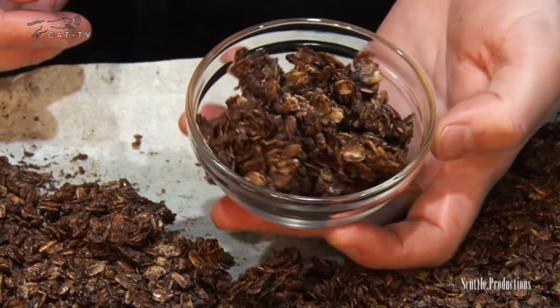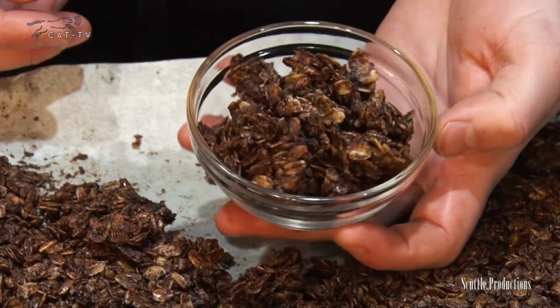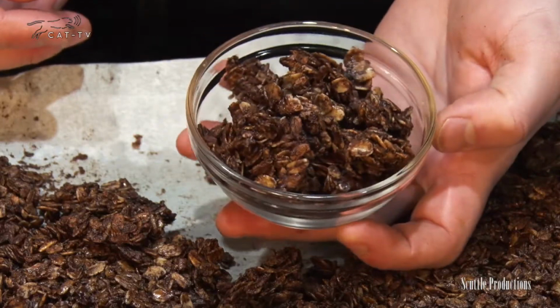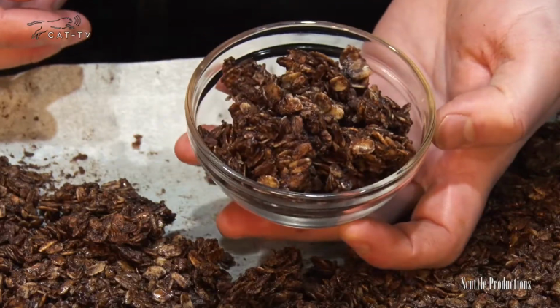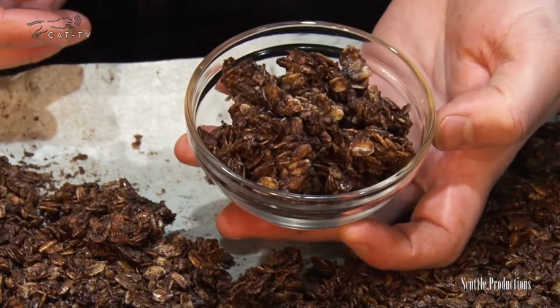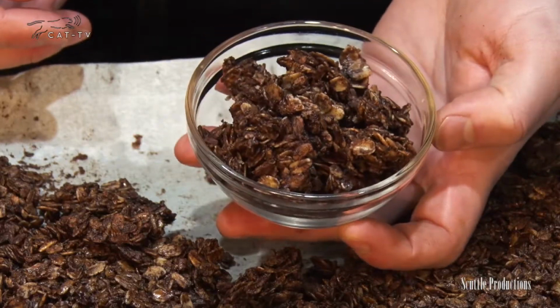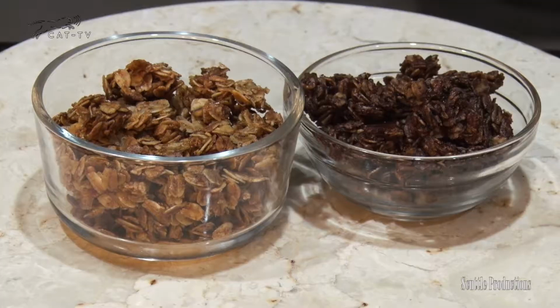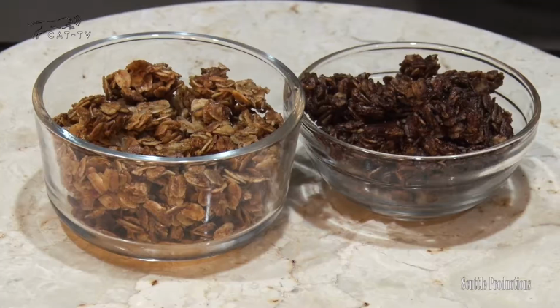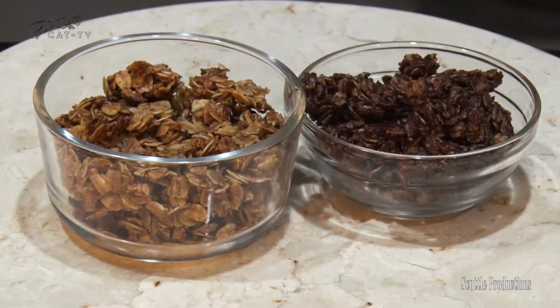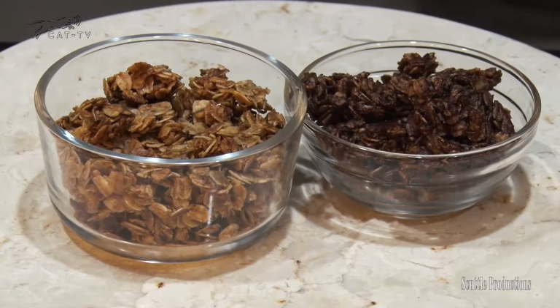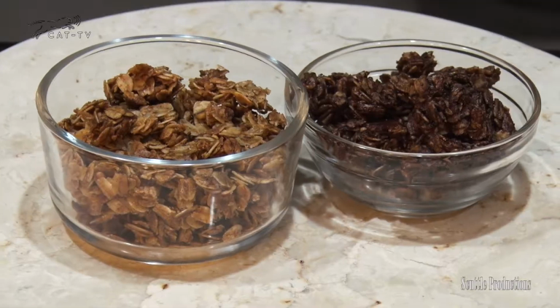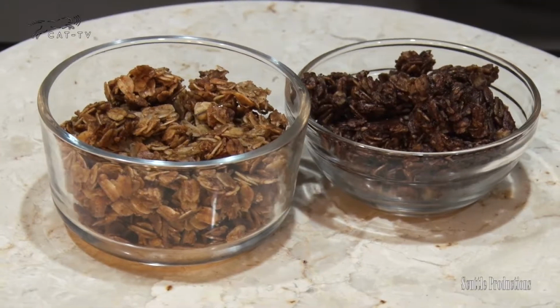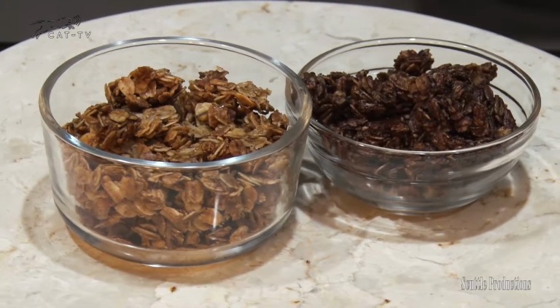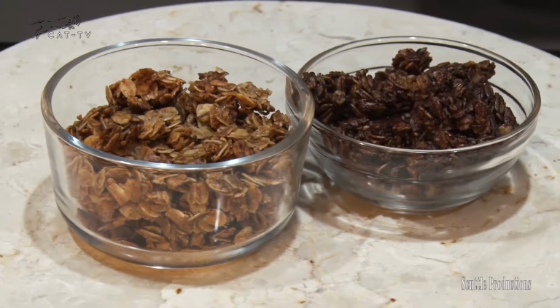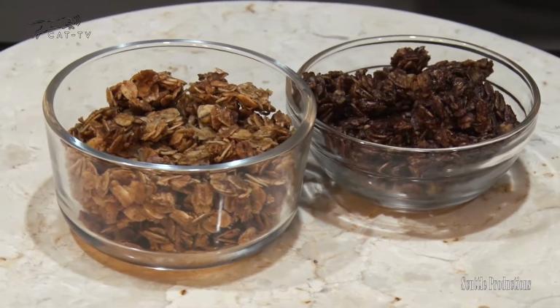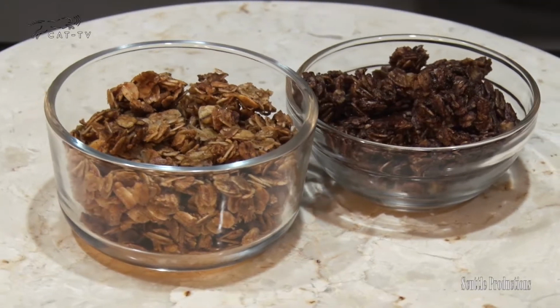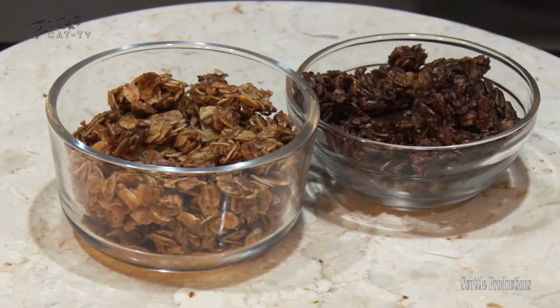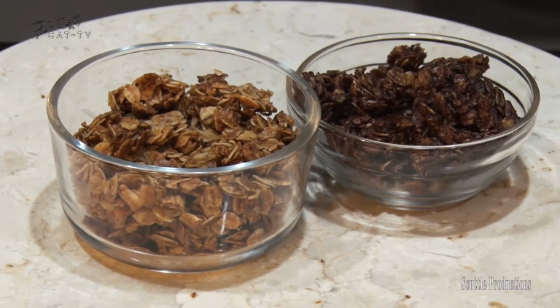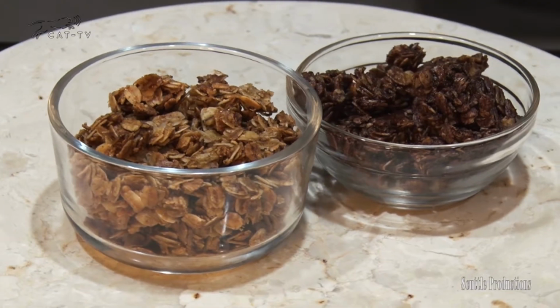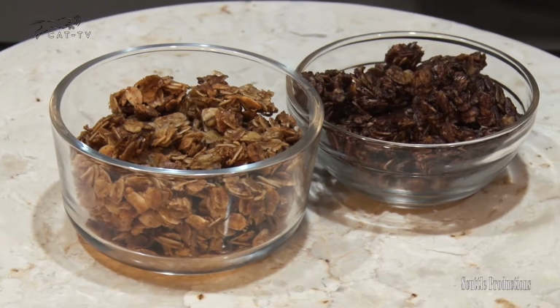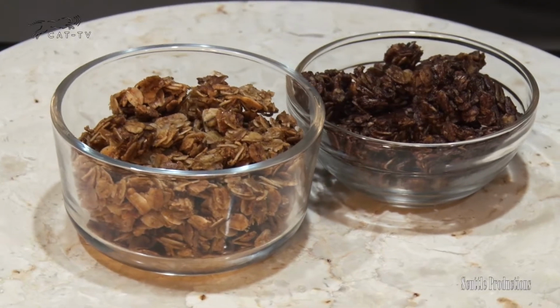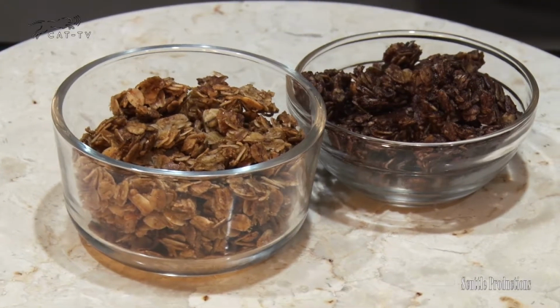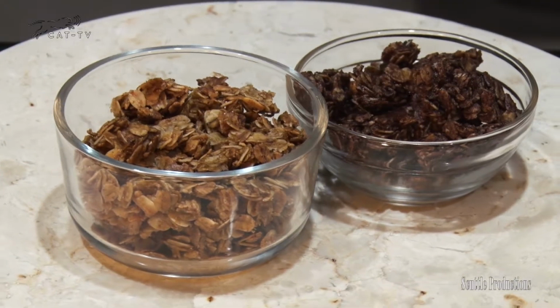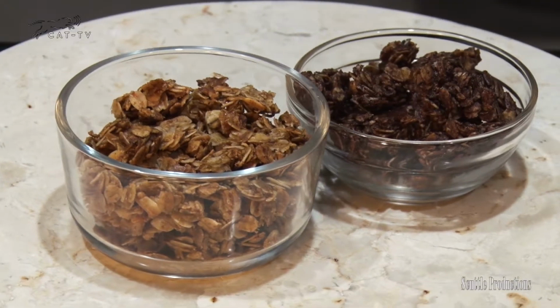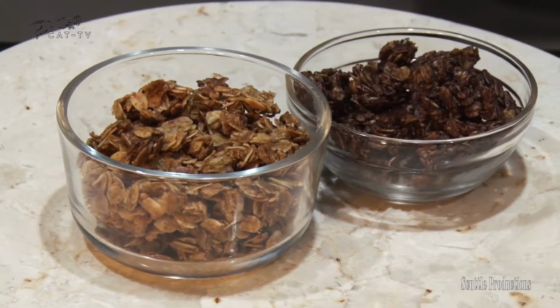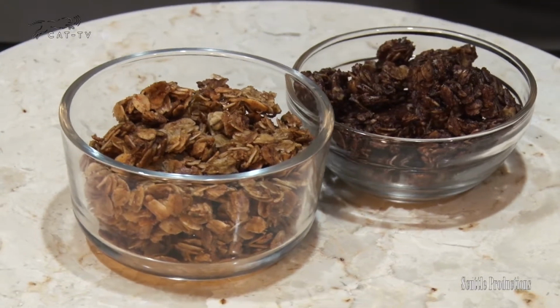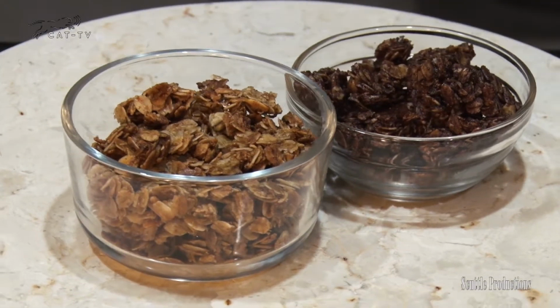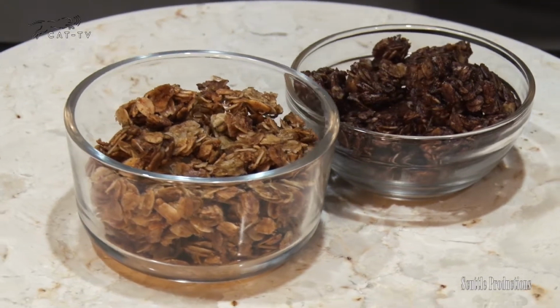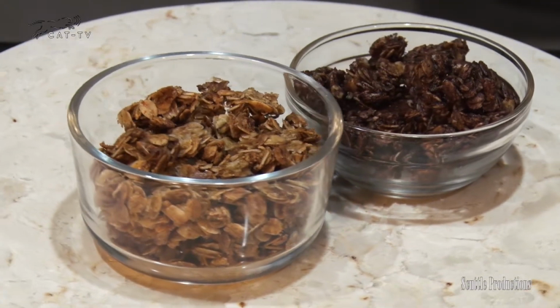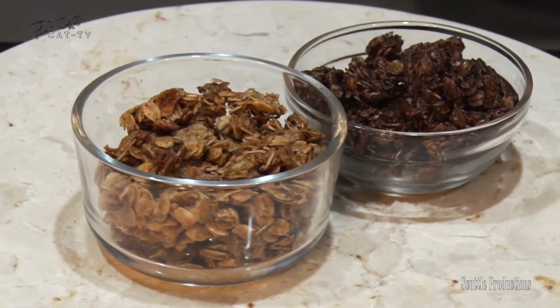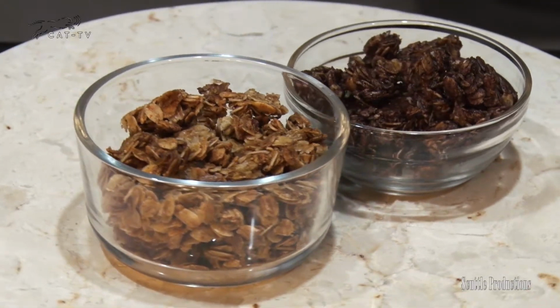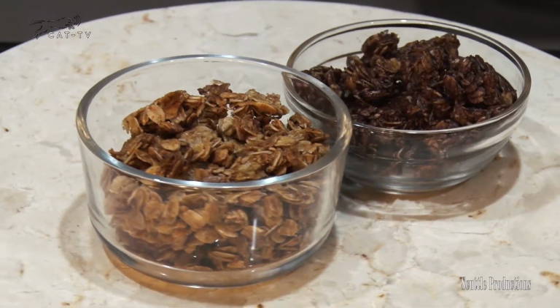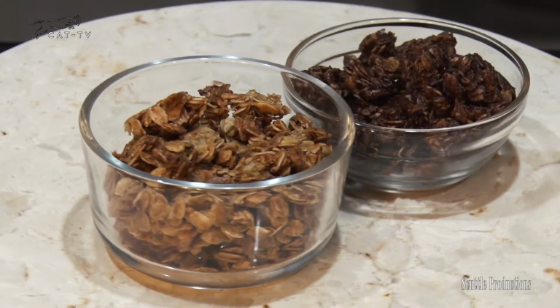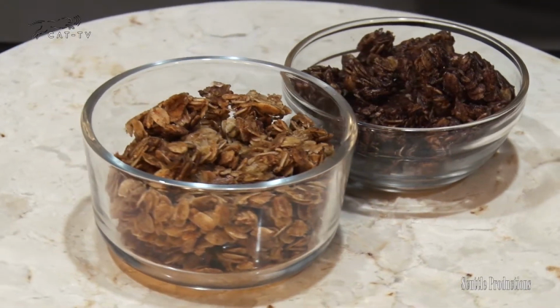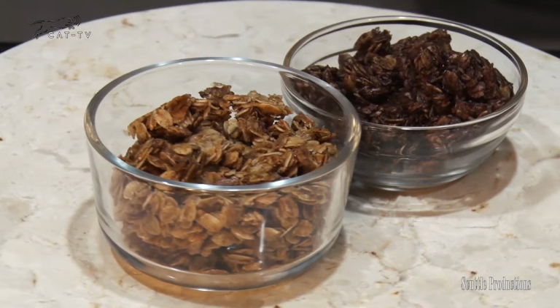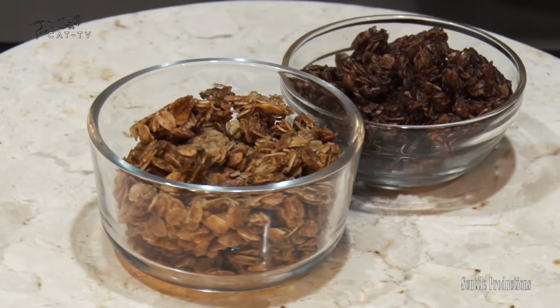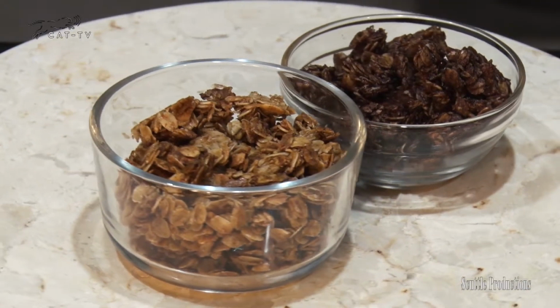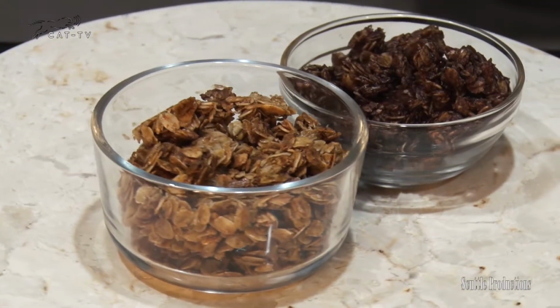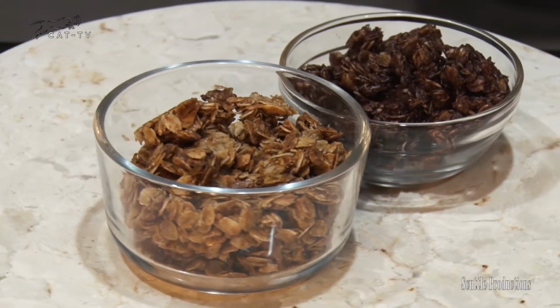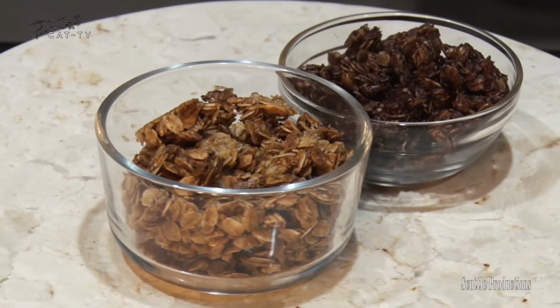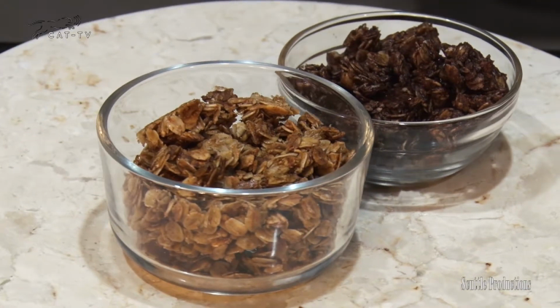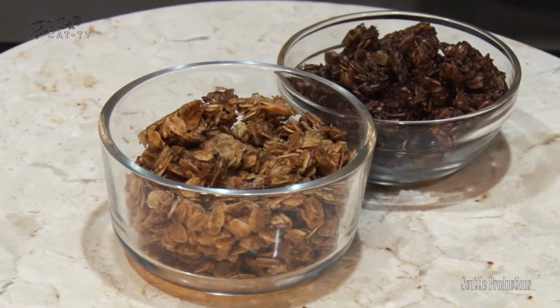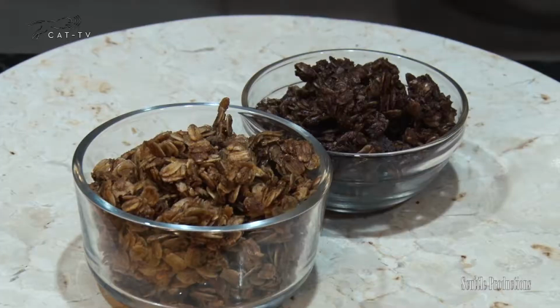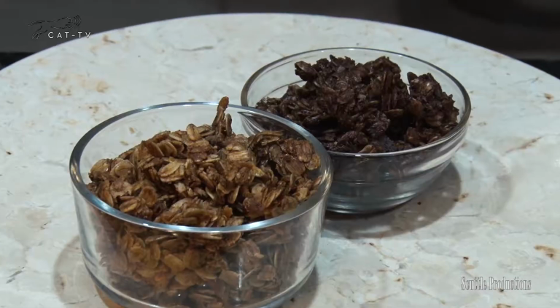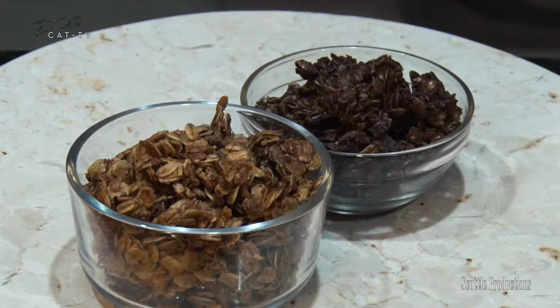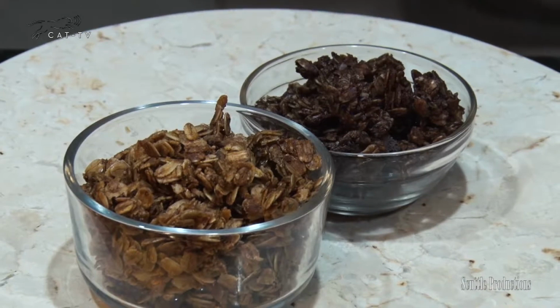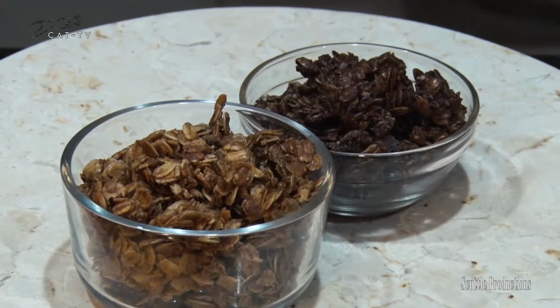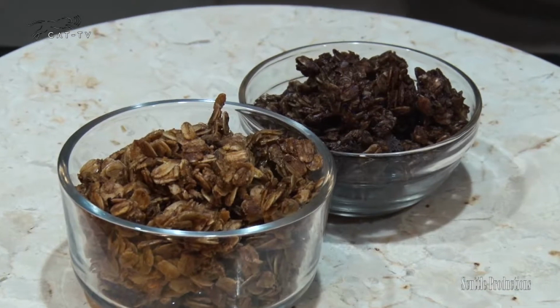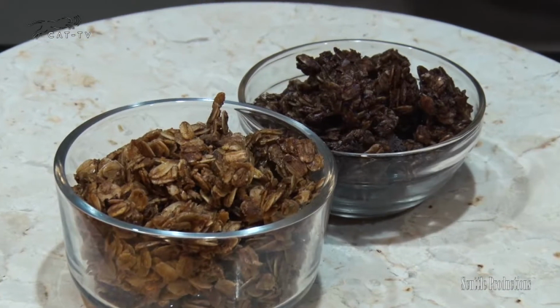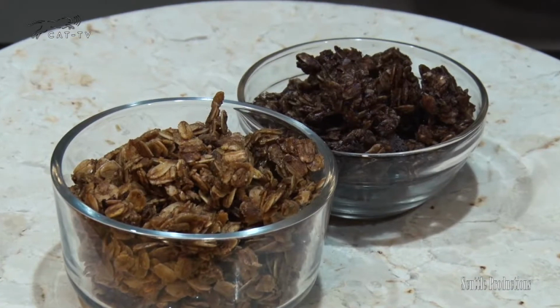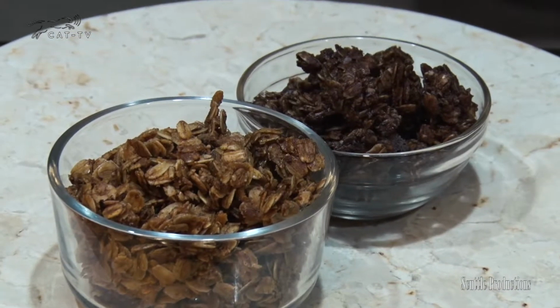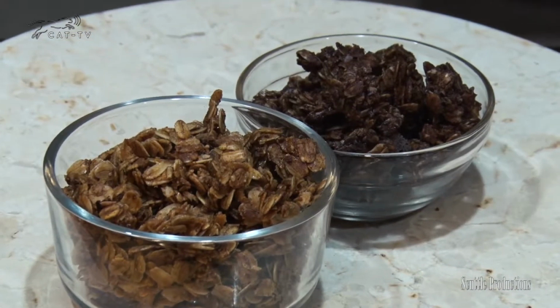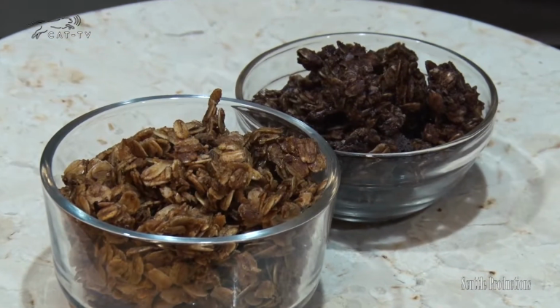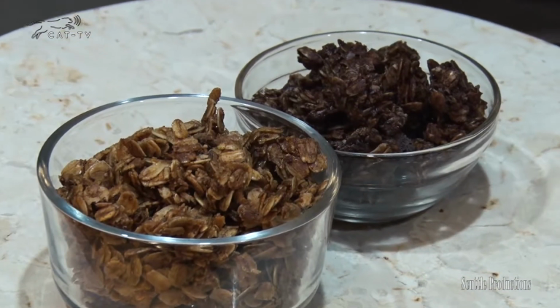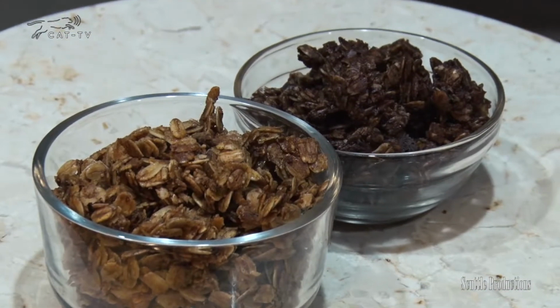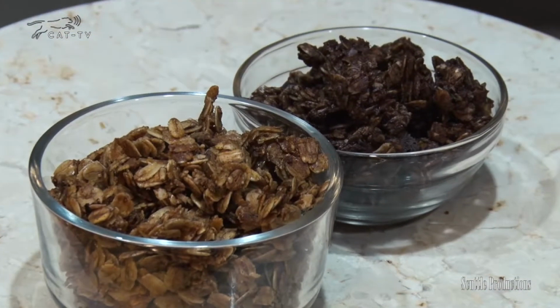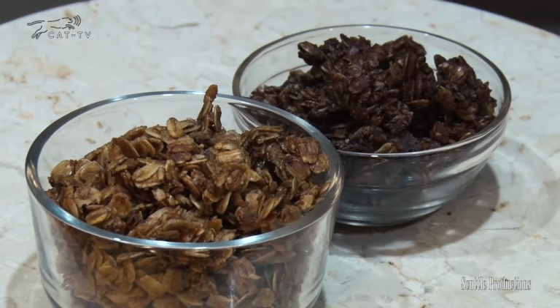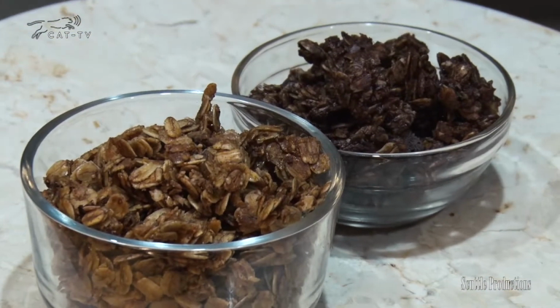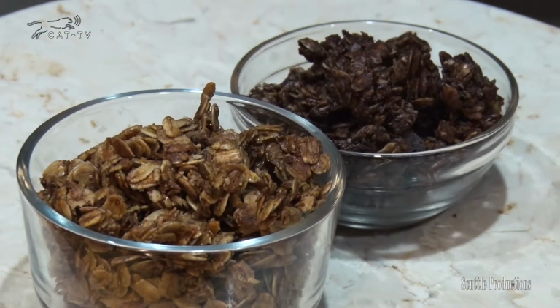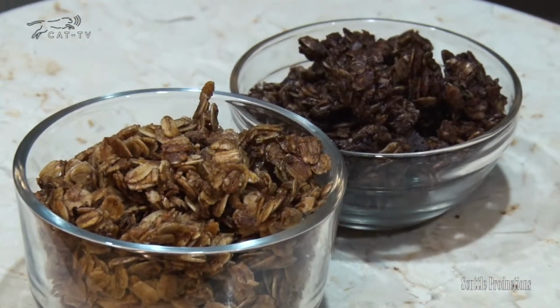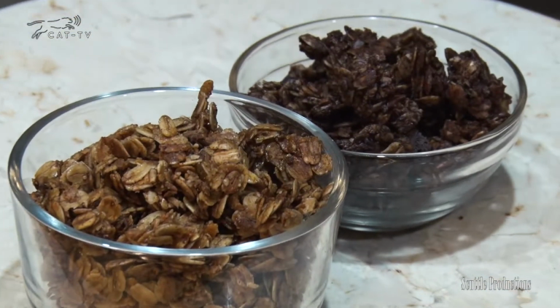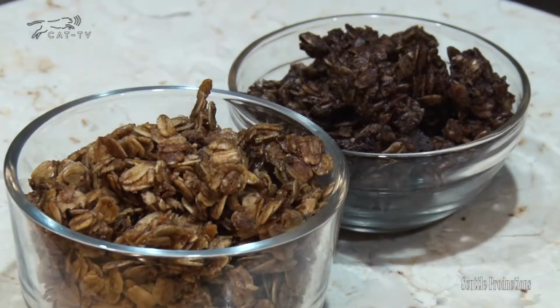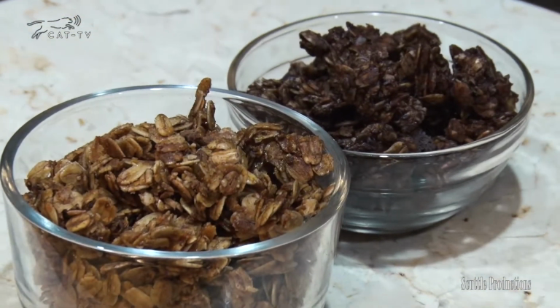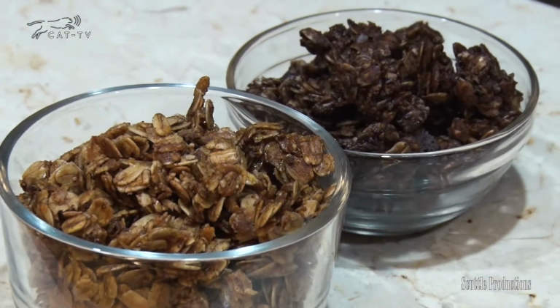Stir in dried fruit, coconut, or chocolate chips. If you've got nuts and seeds that are pre-roasted, you can stir those in now too.